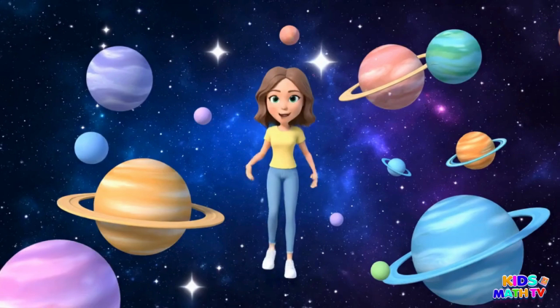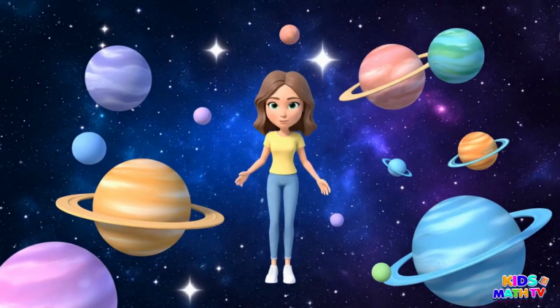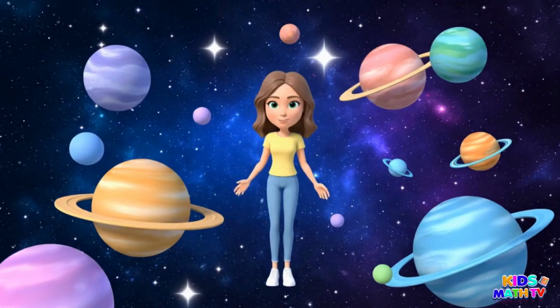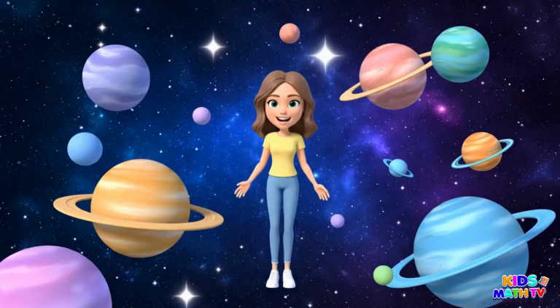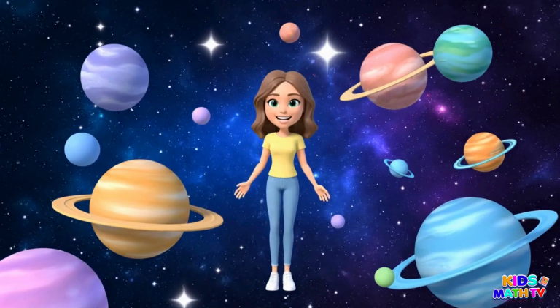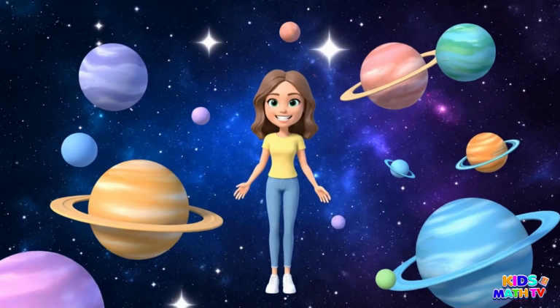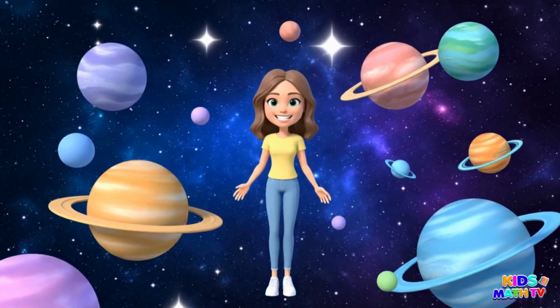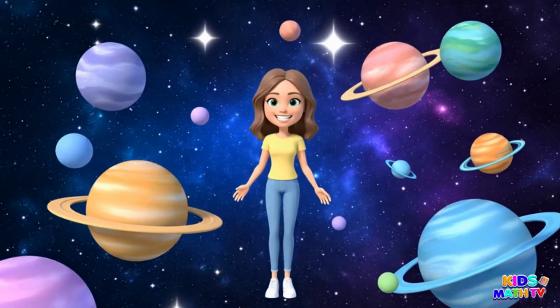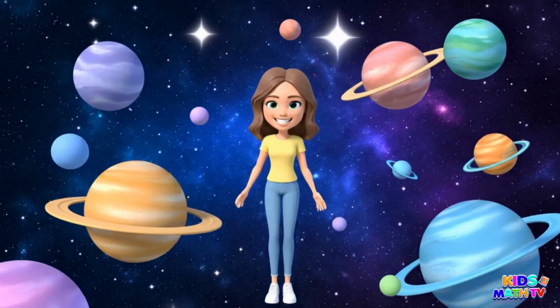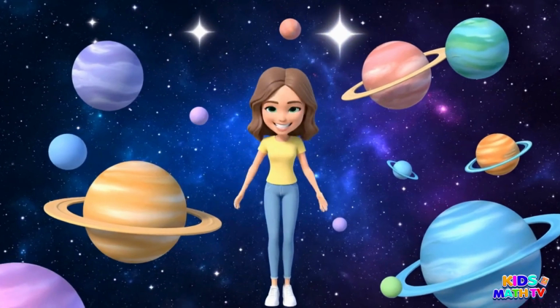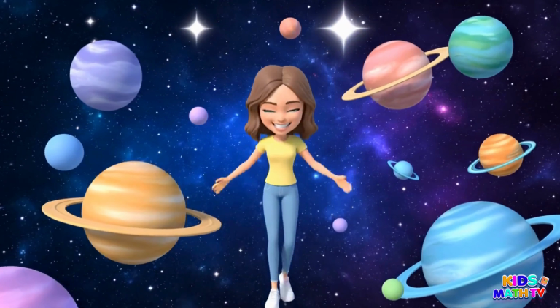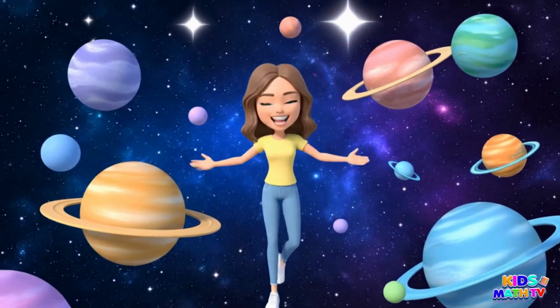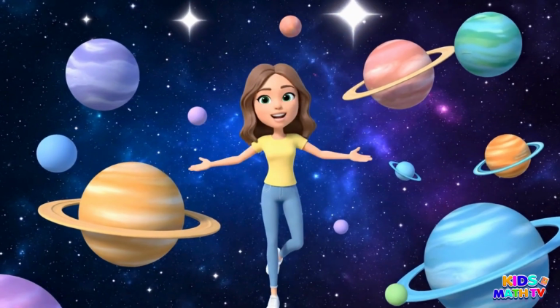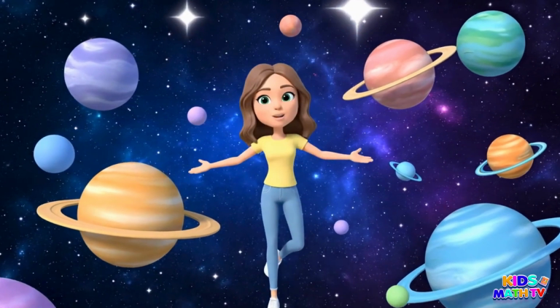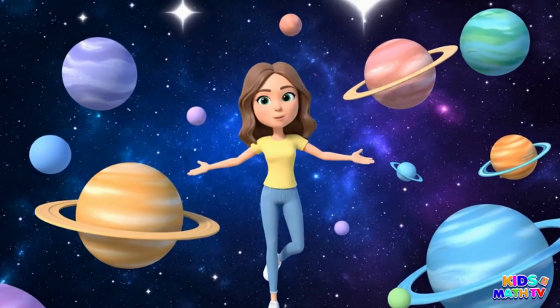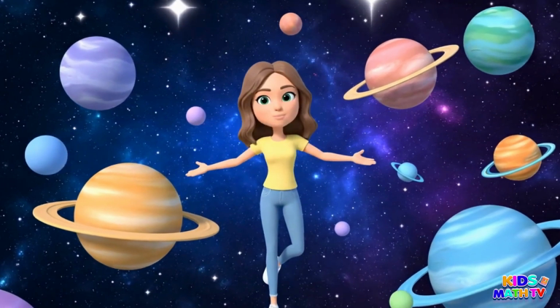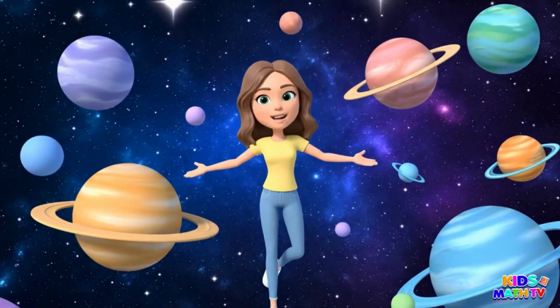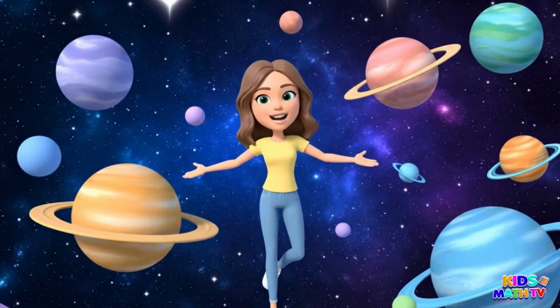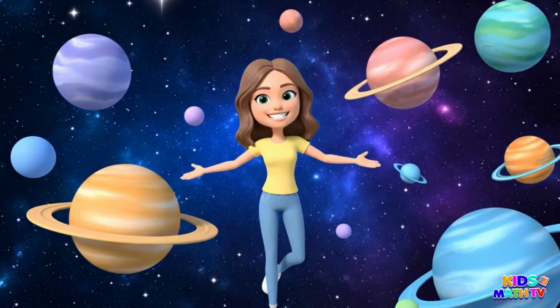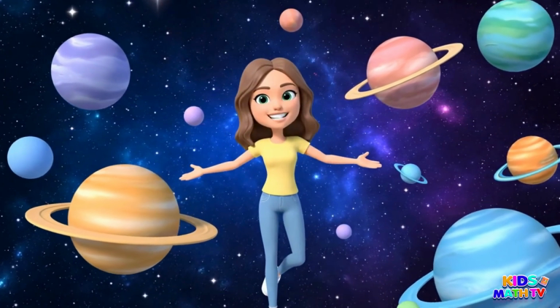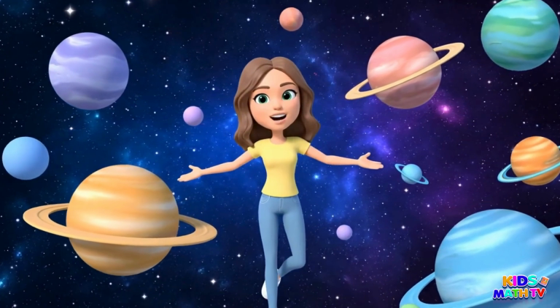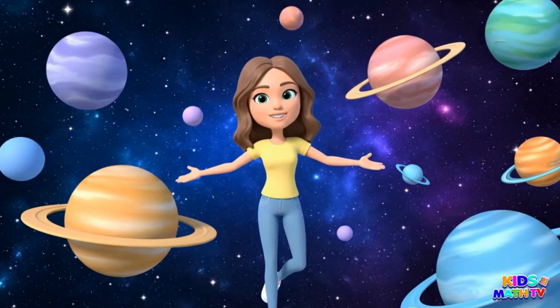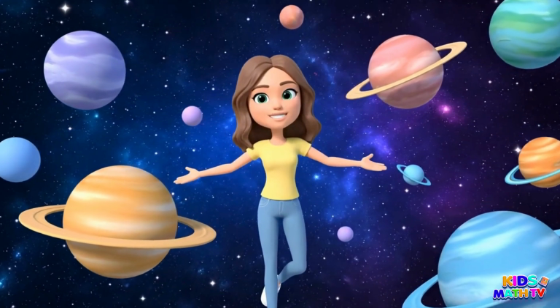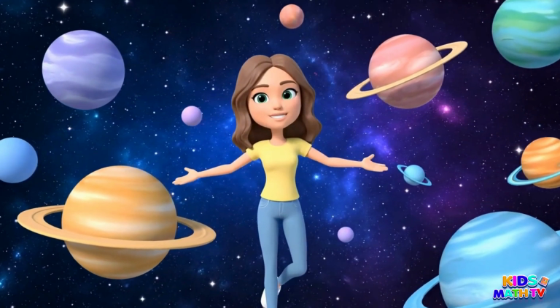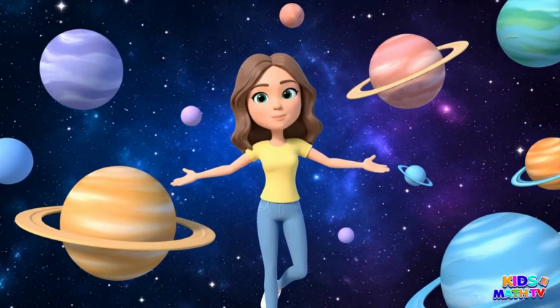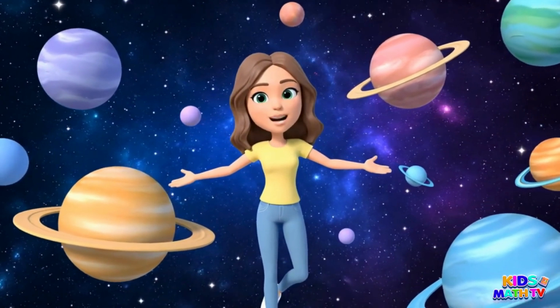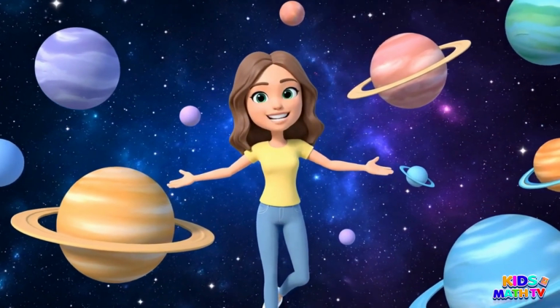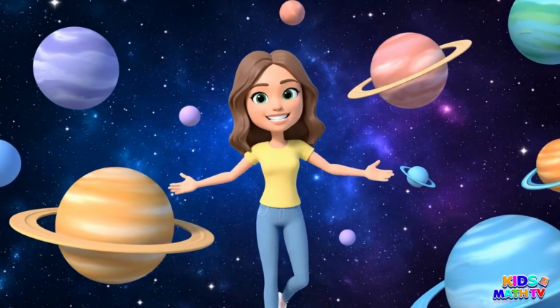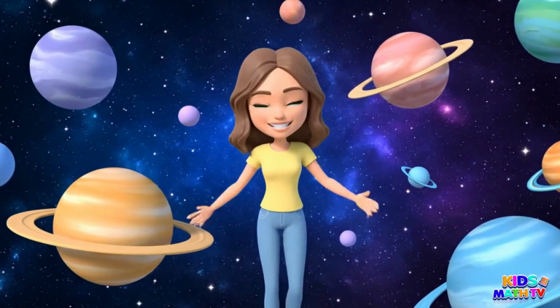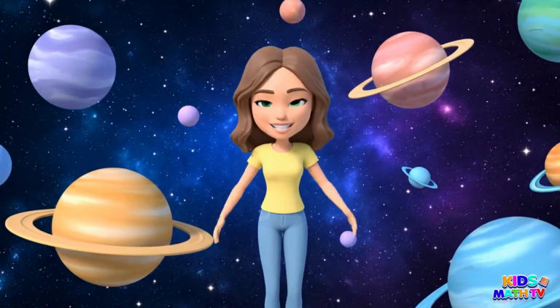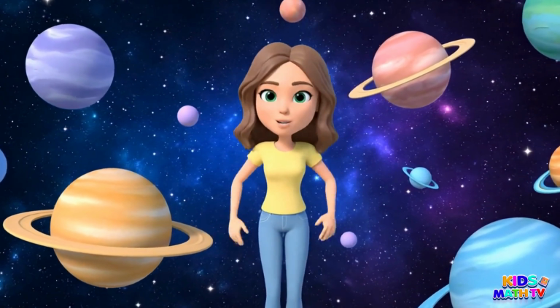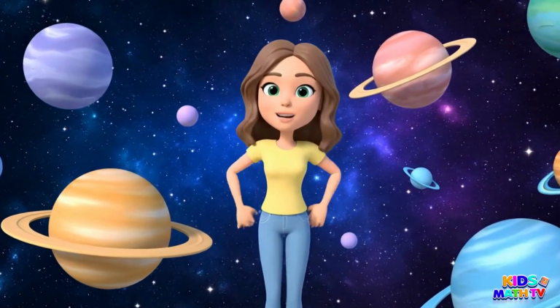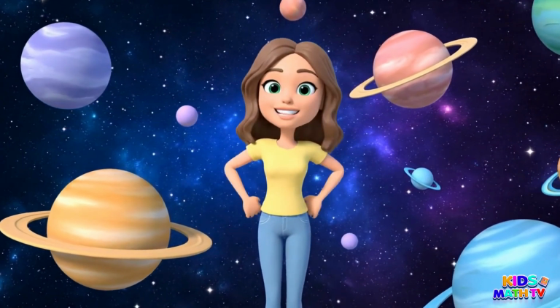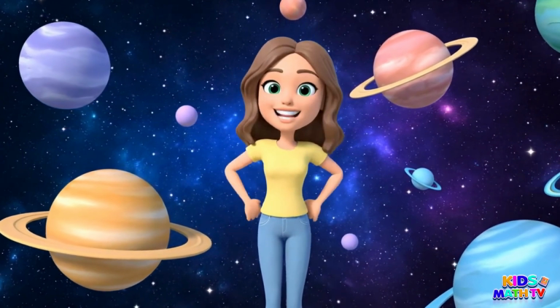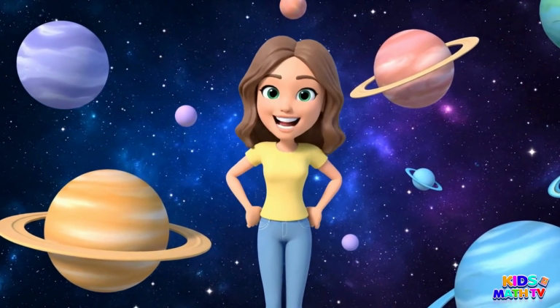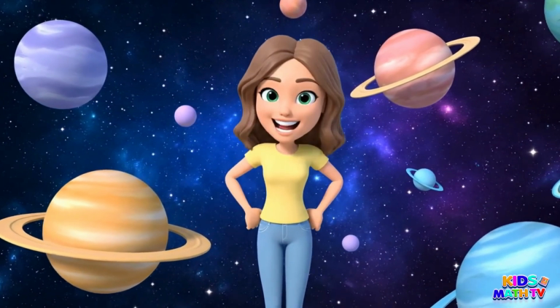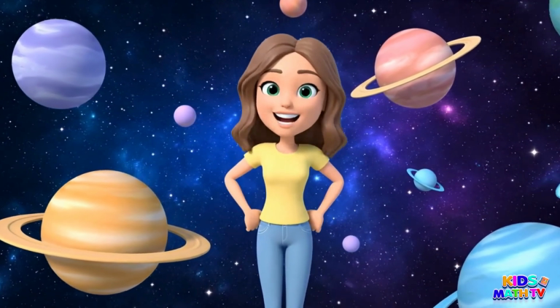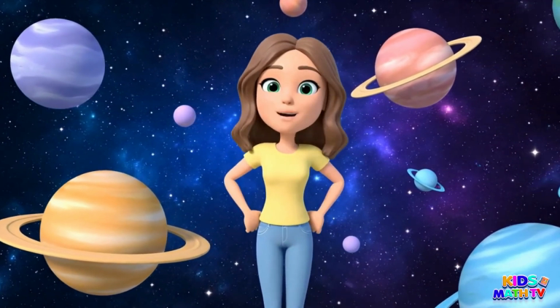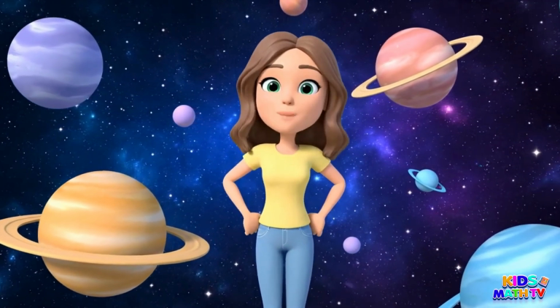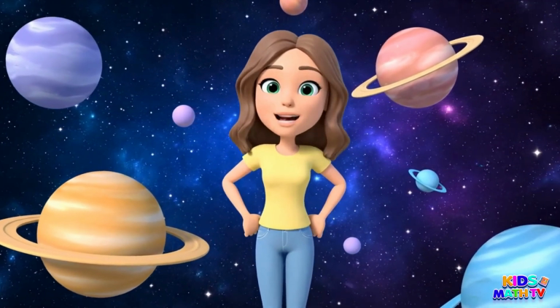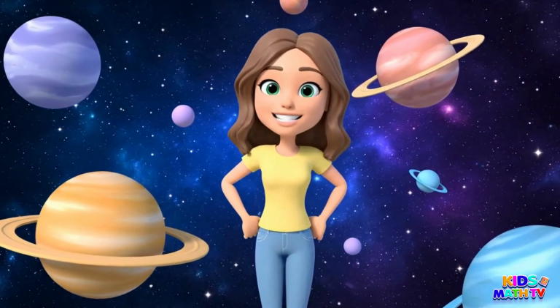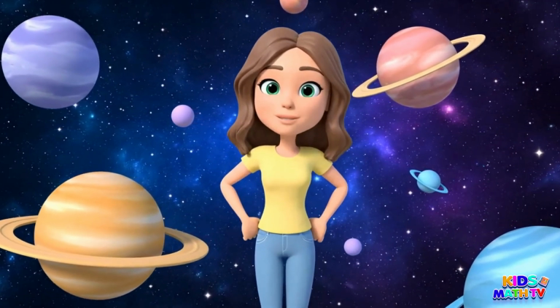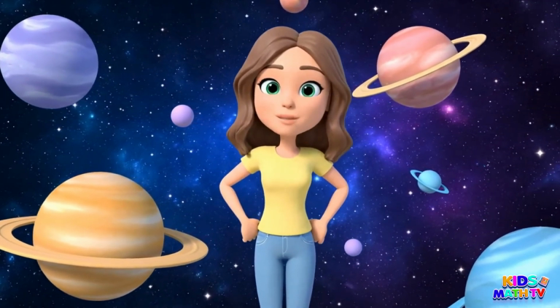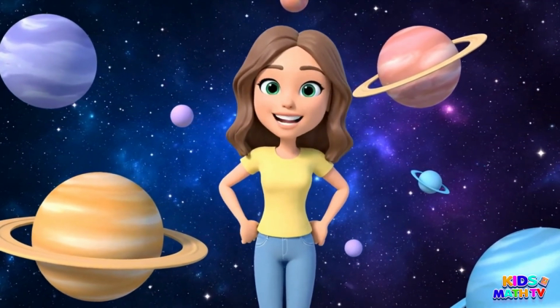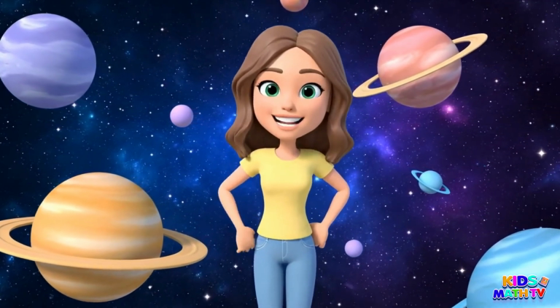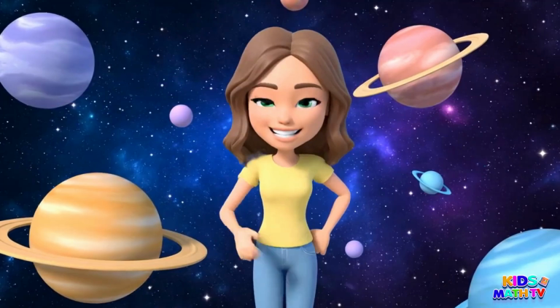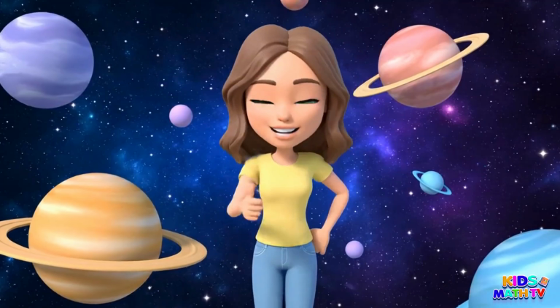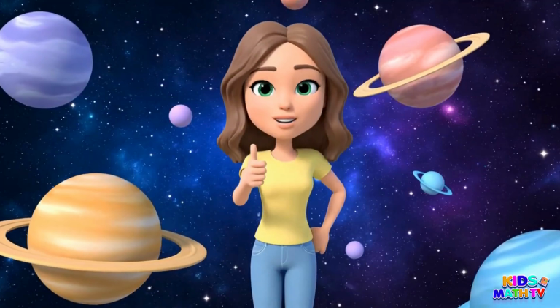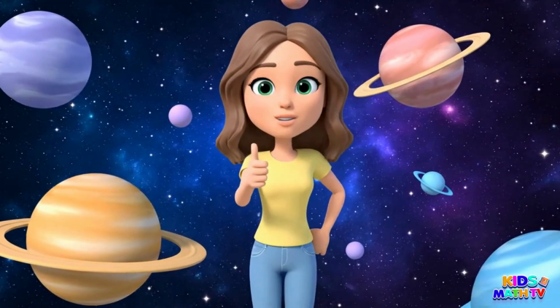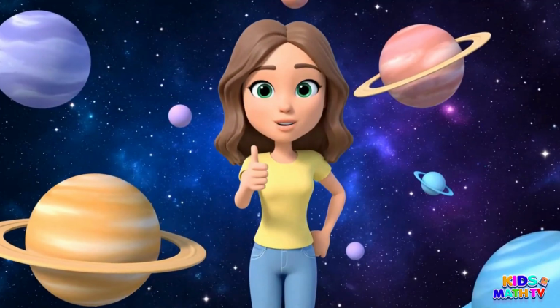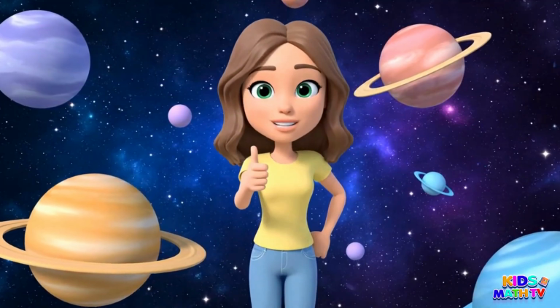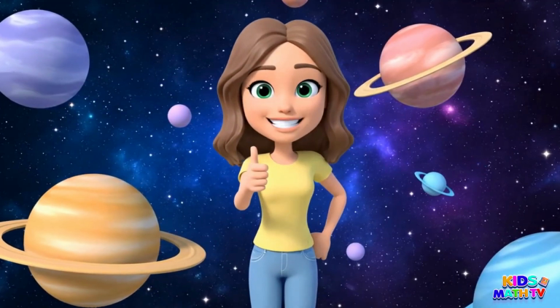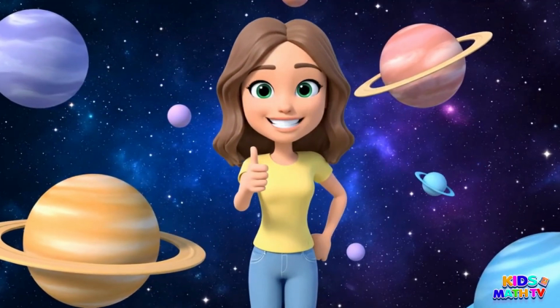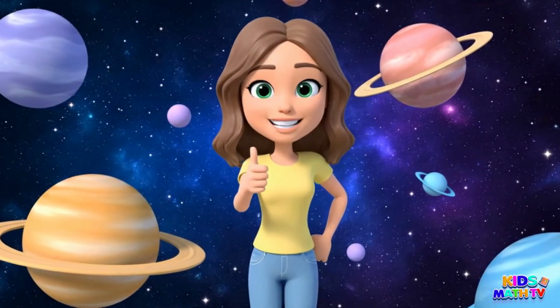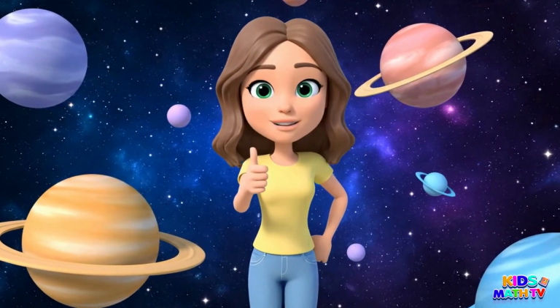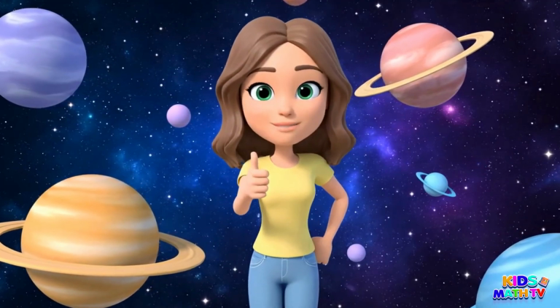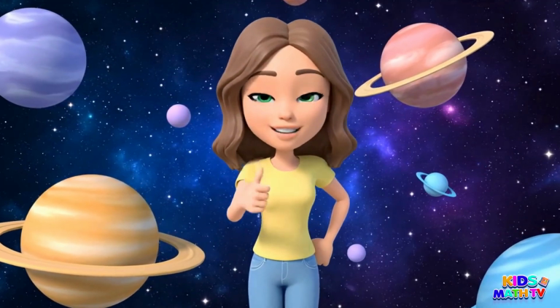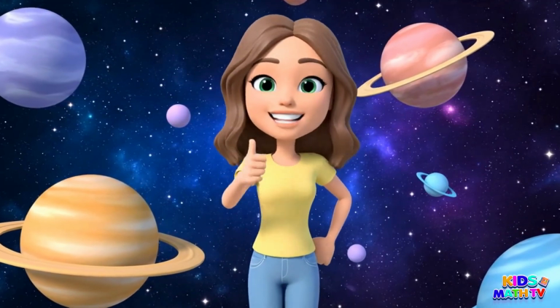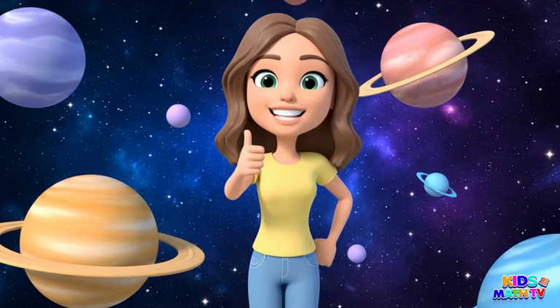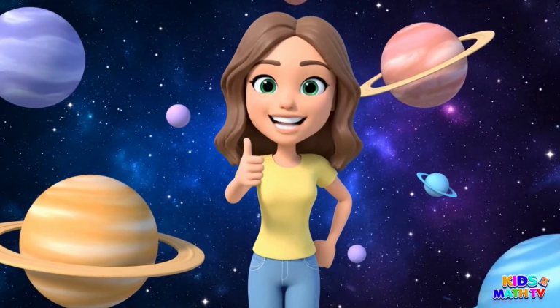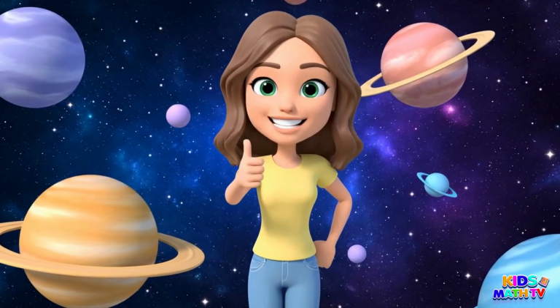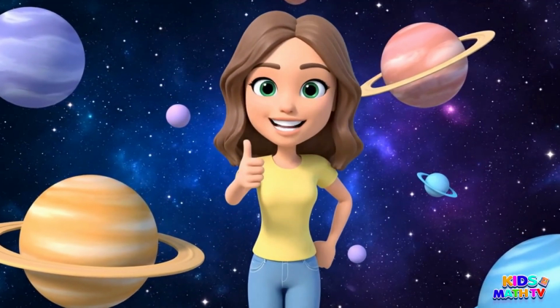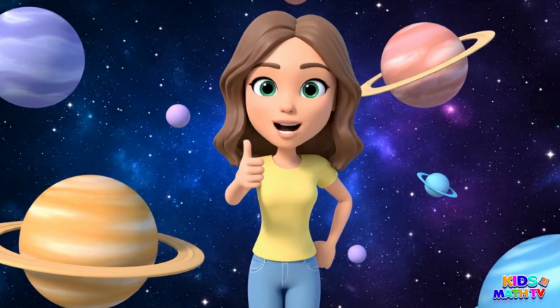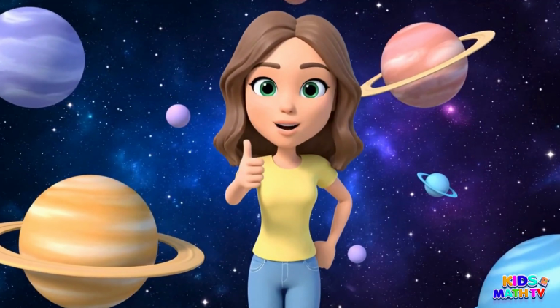Hello friends! Today we're blasting off into space to learn about the eight amazing planets in our solar system. Let's go!